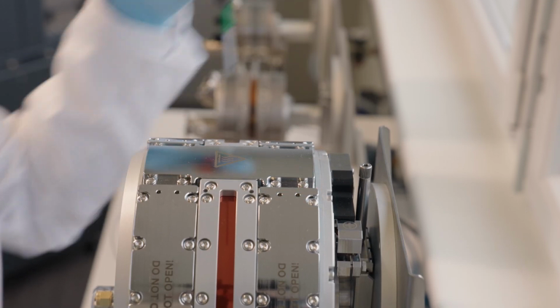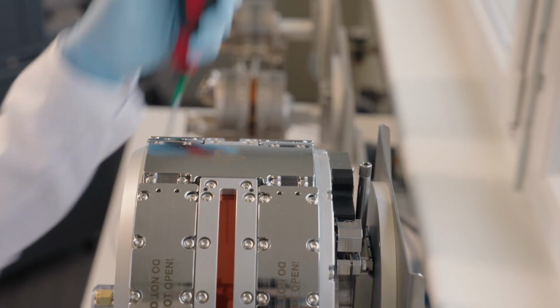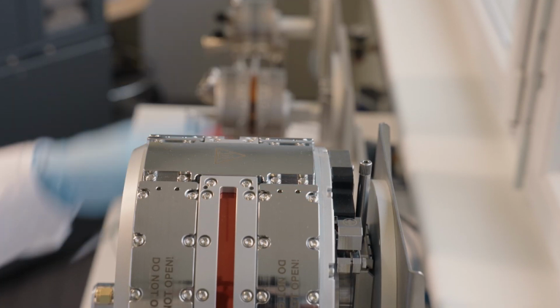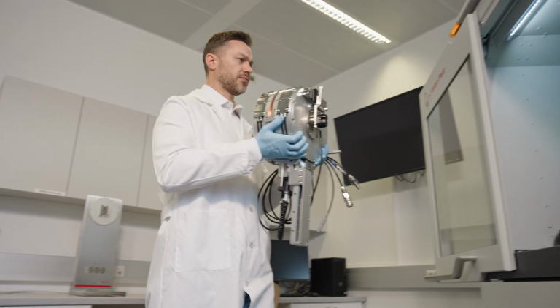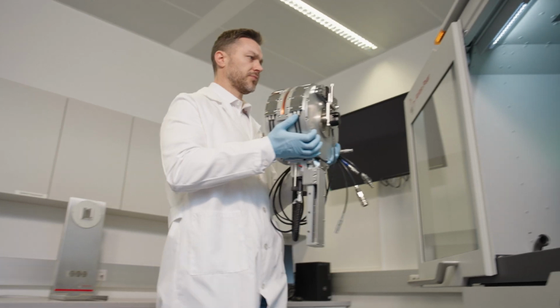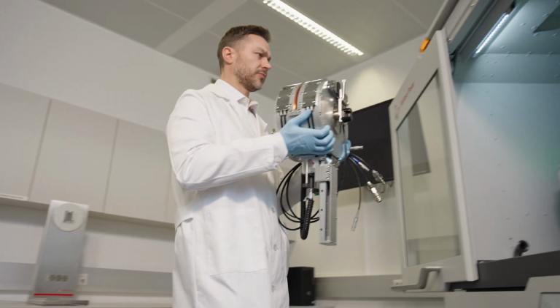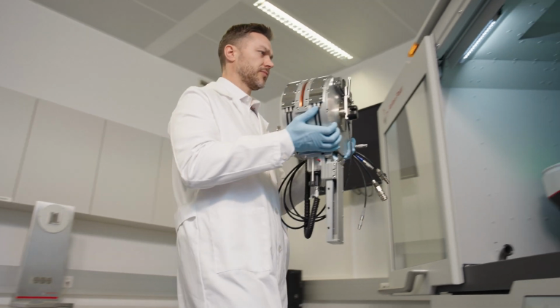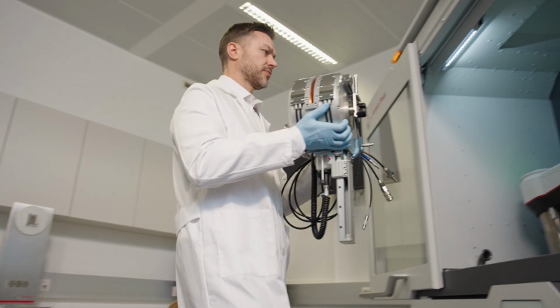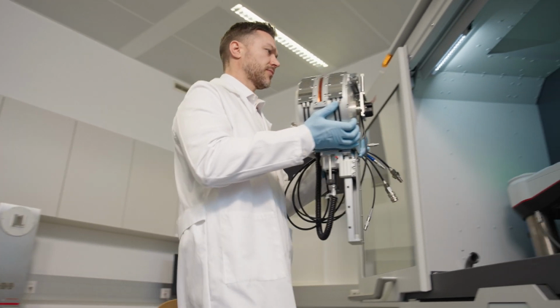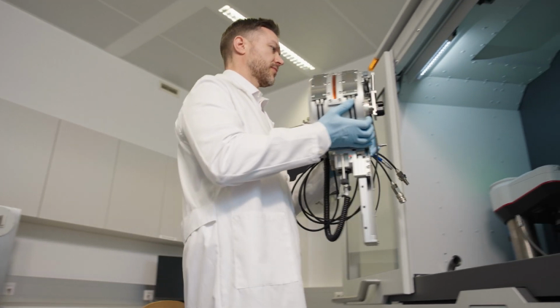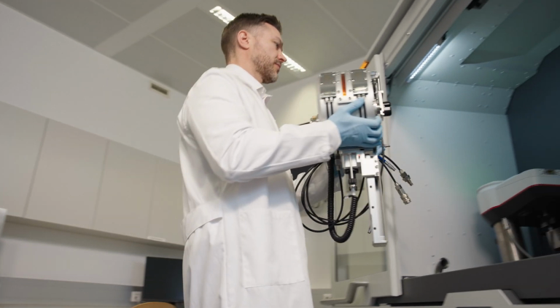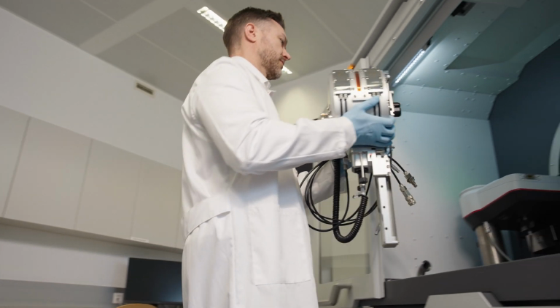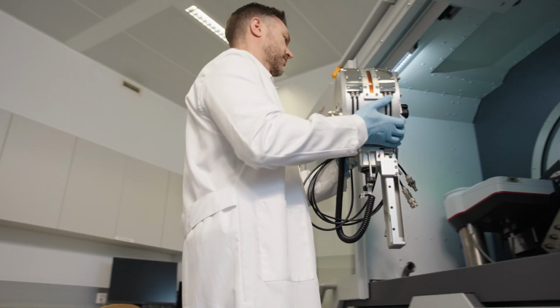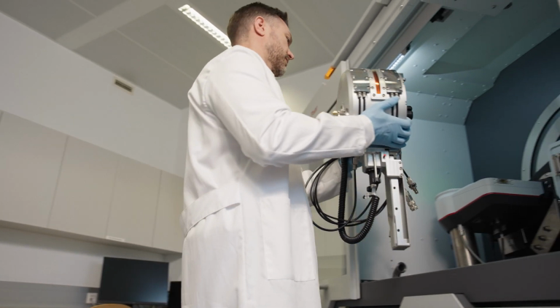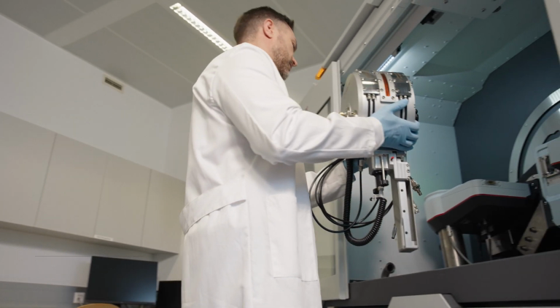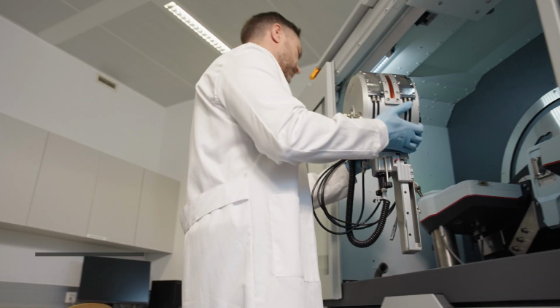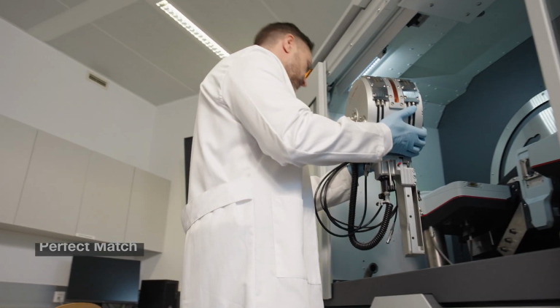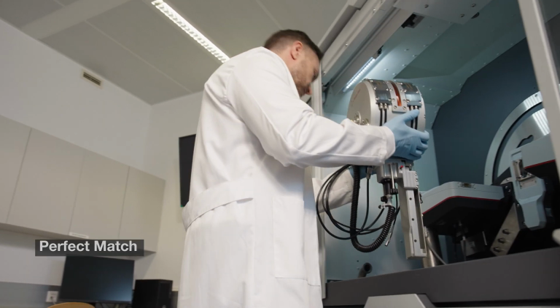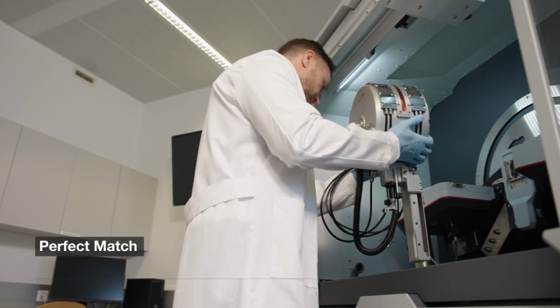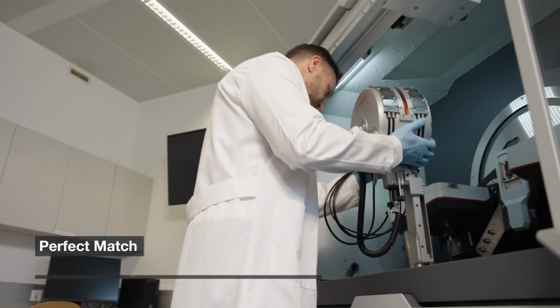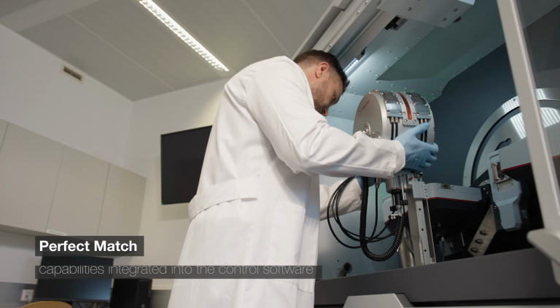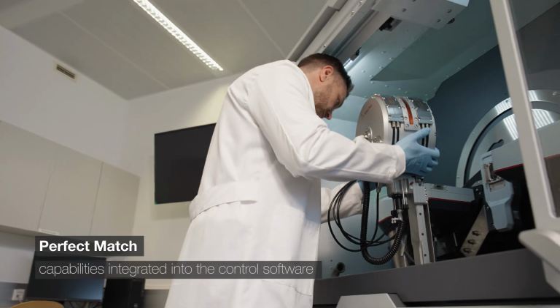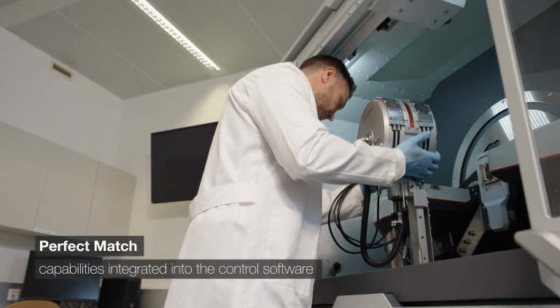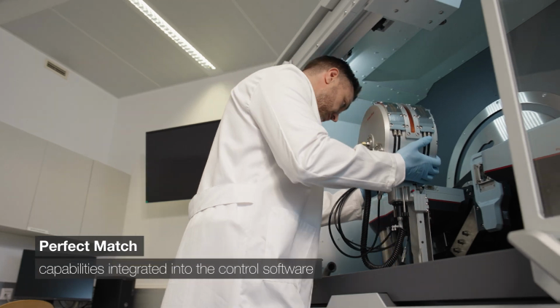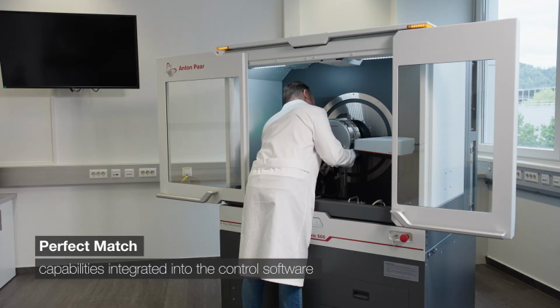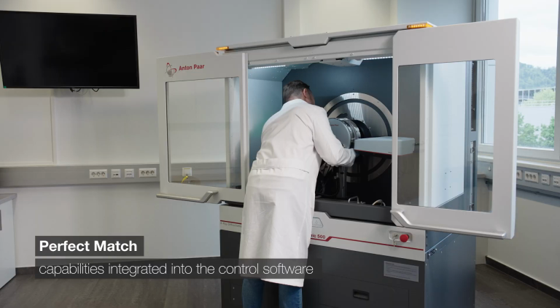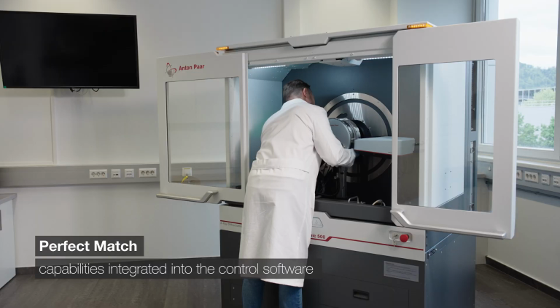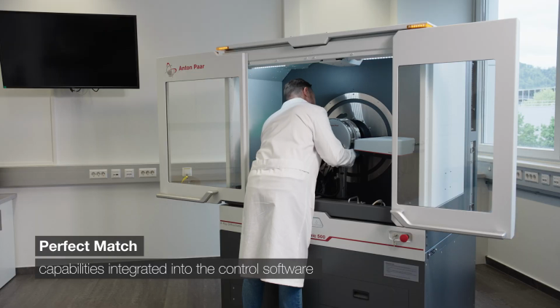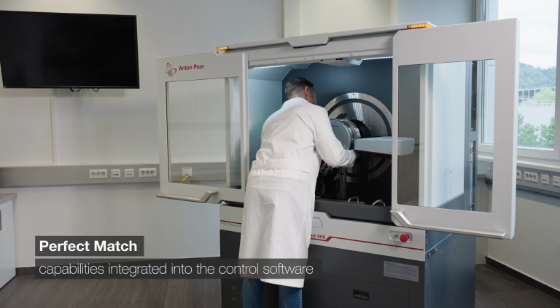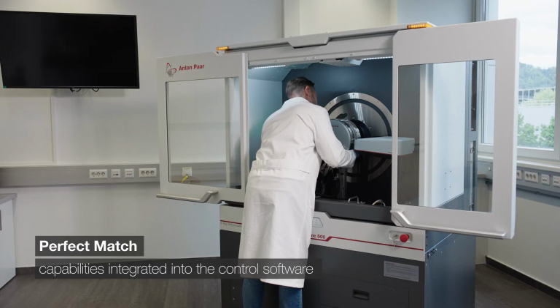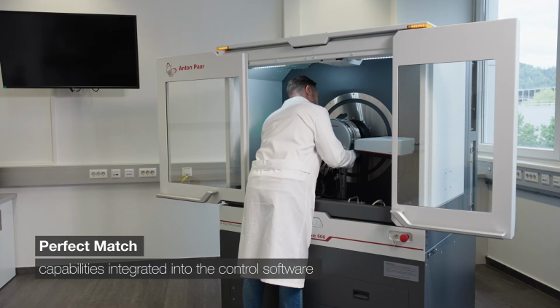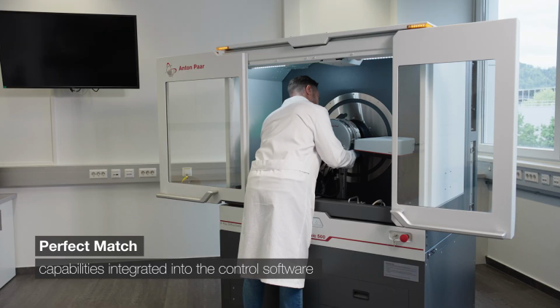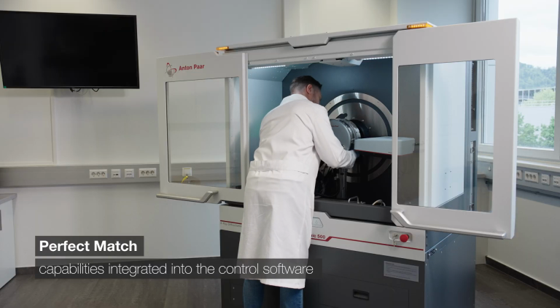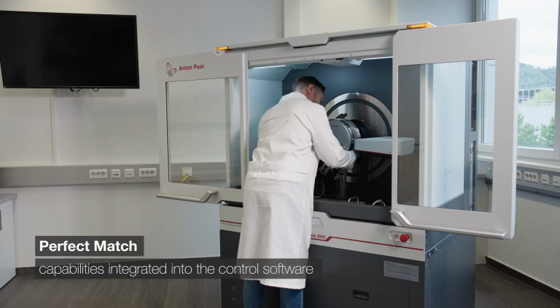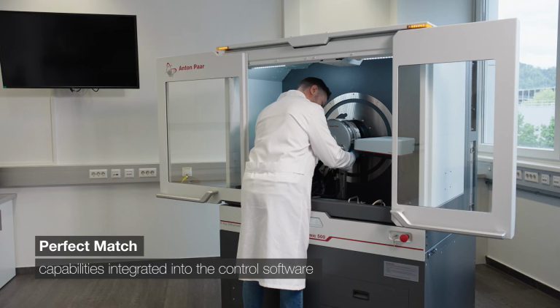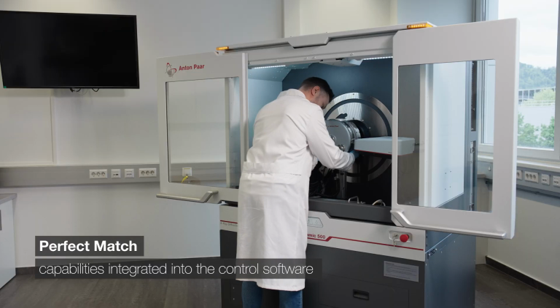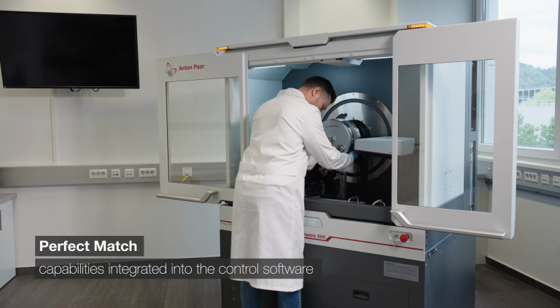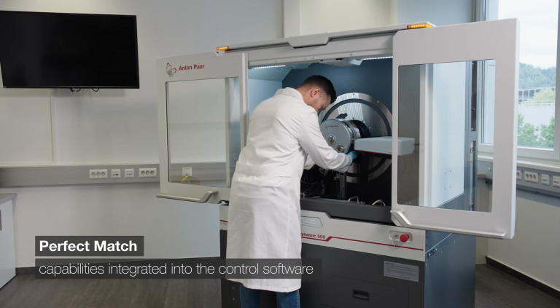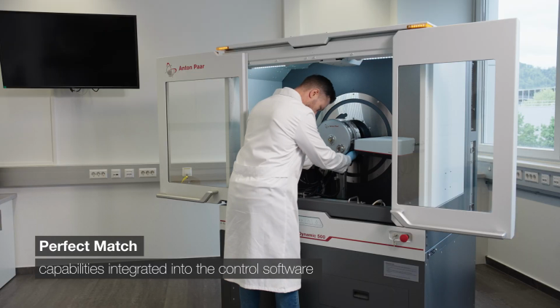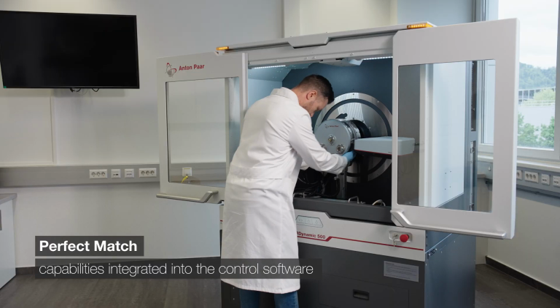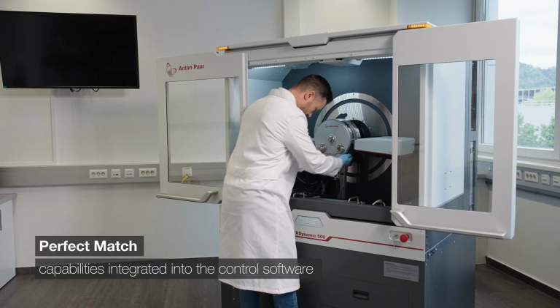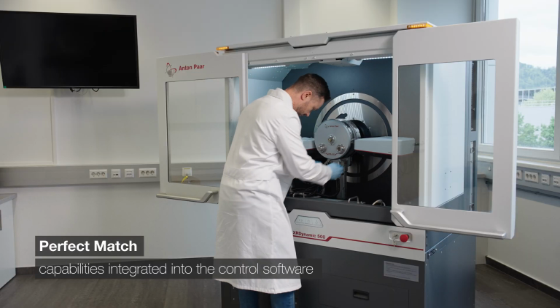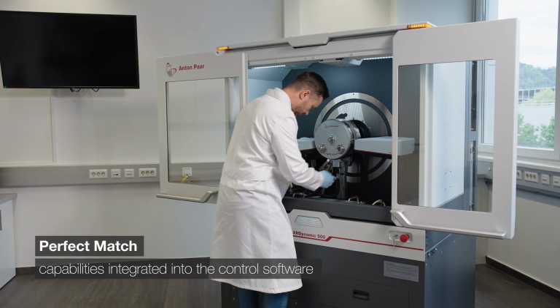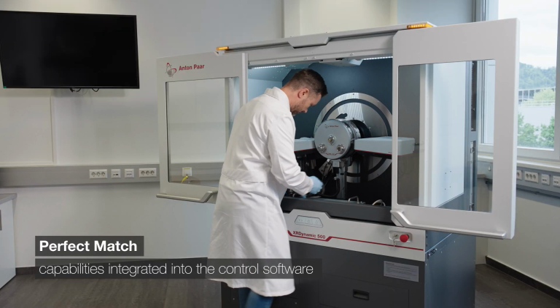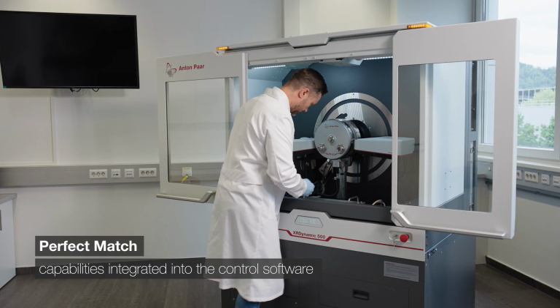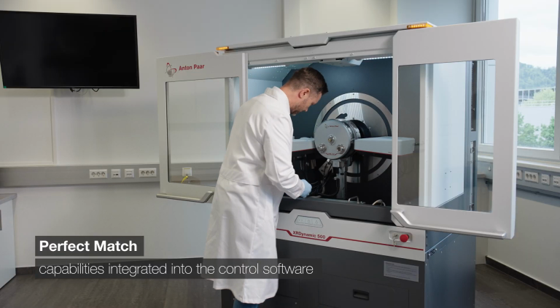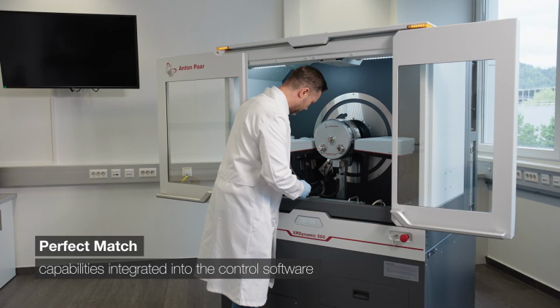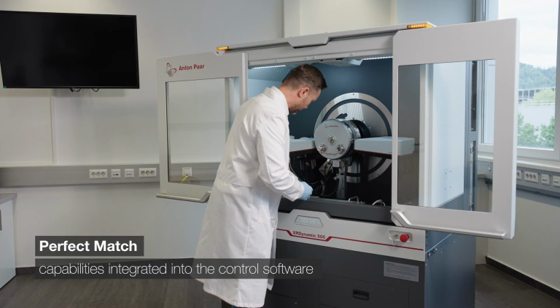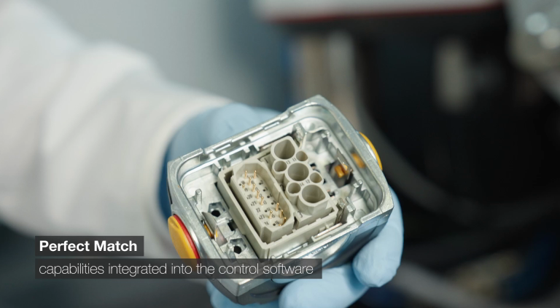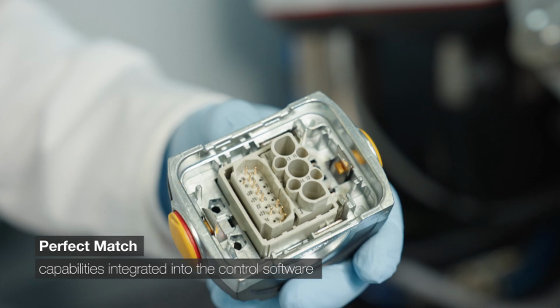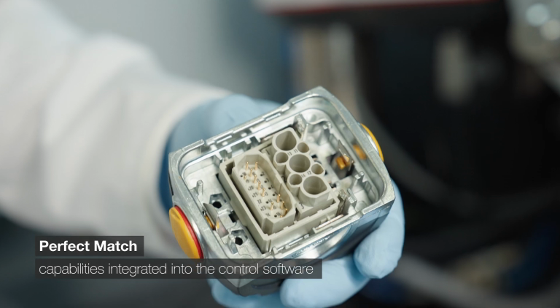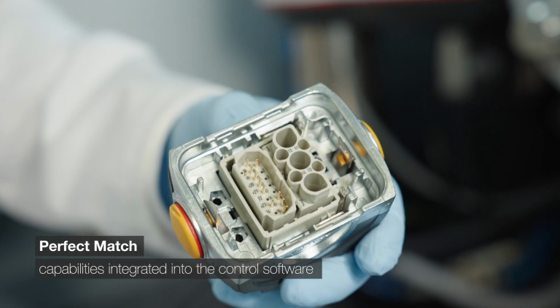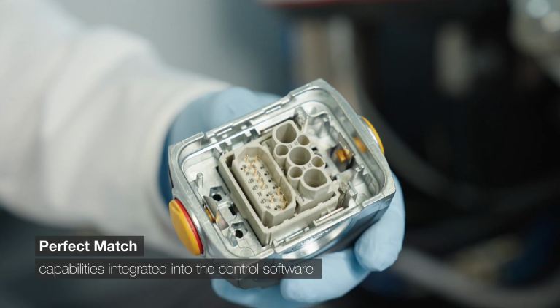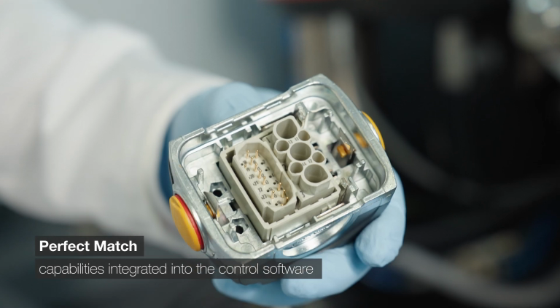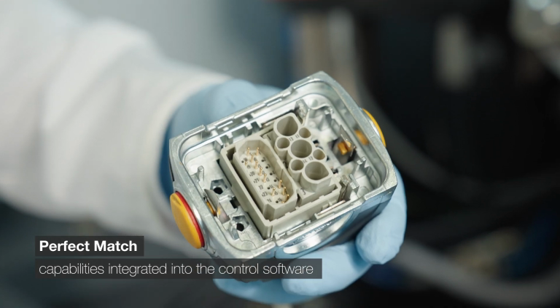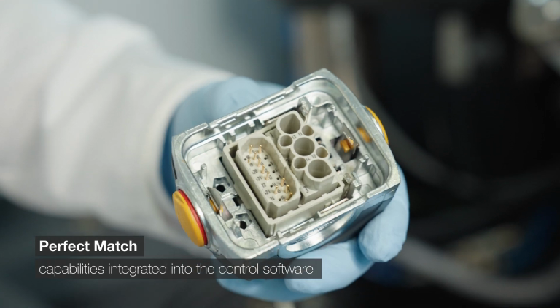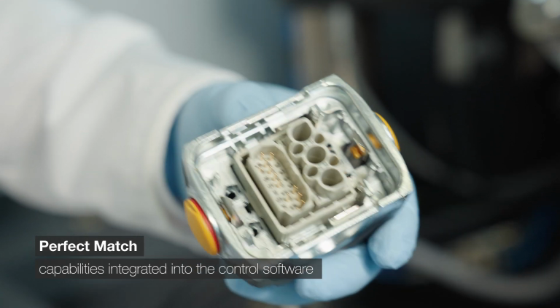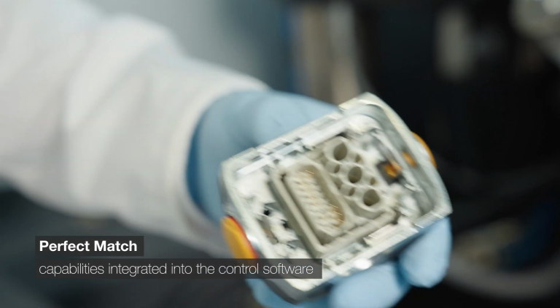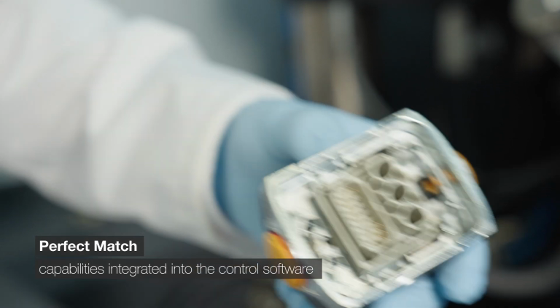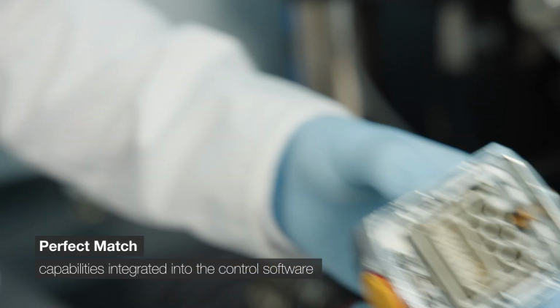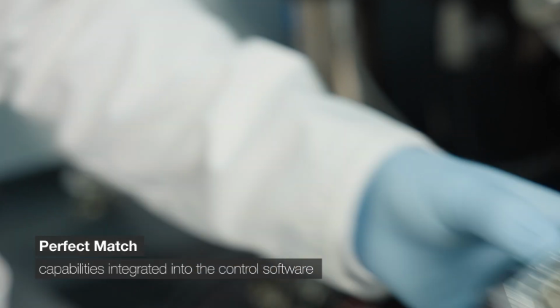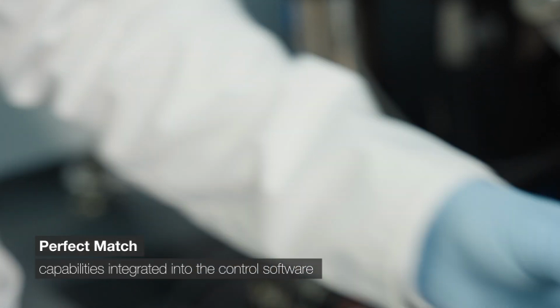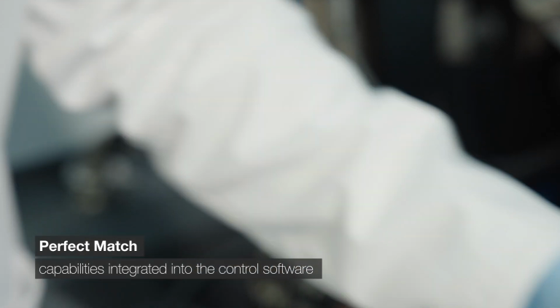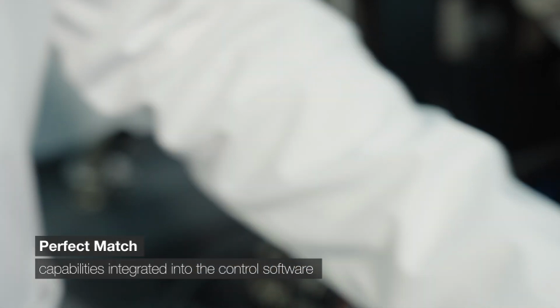It's designed to perfectly complement Anton Paar's diffractometer, the XRDynamic 500.